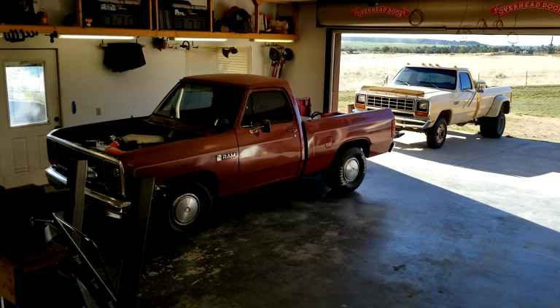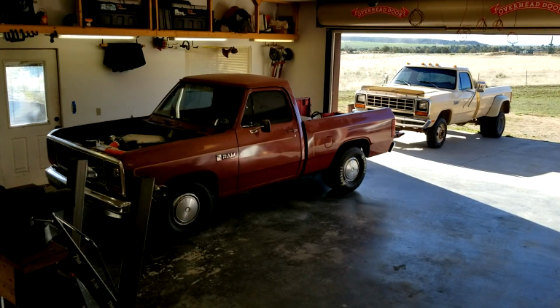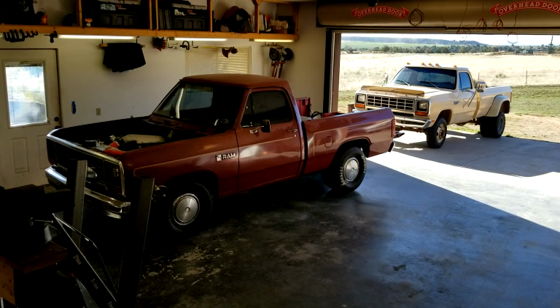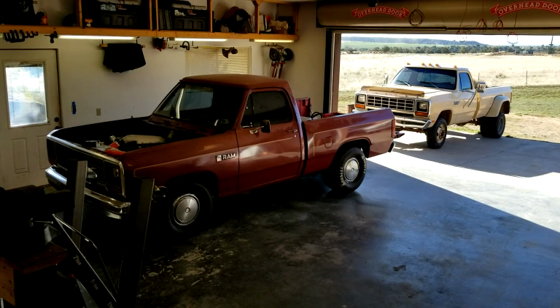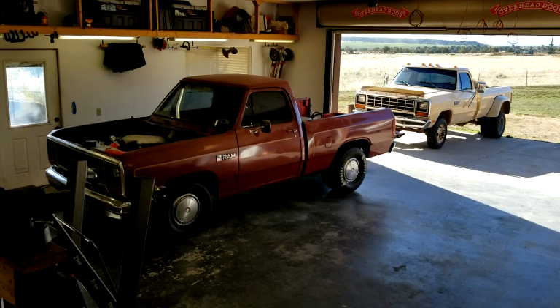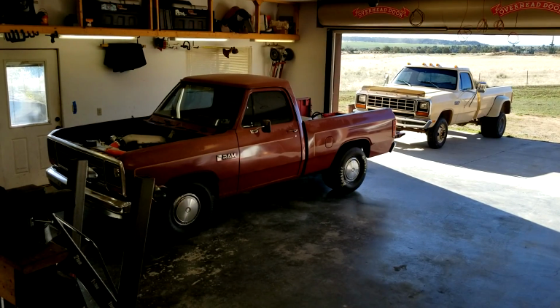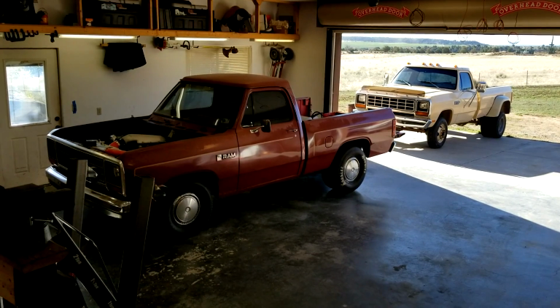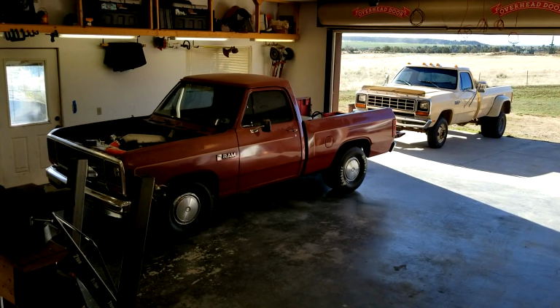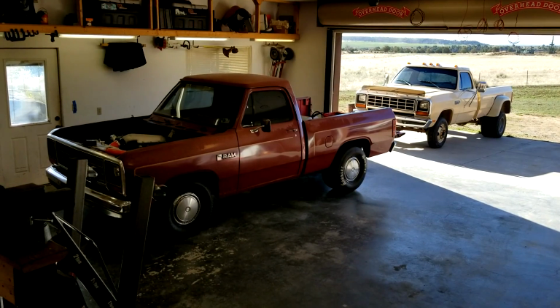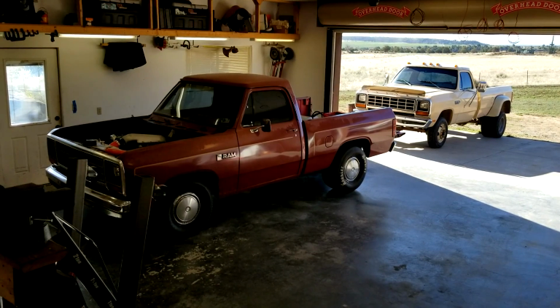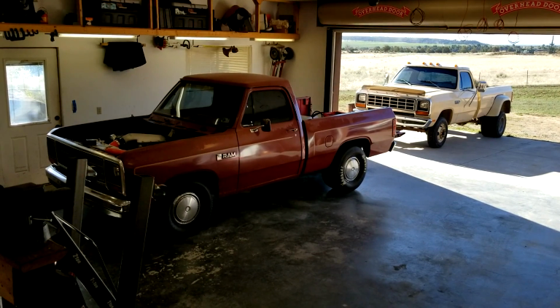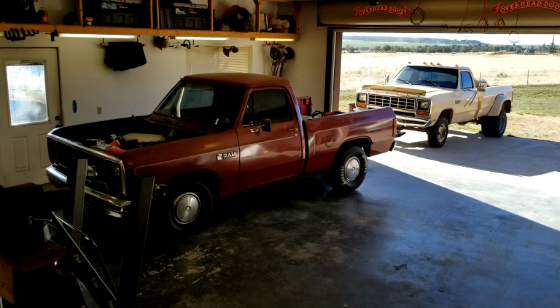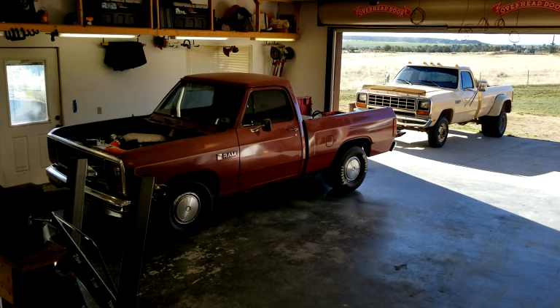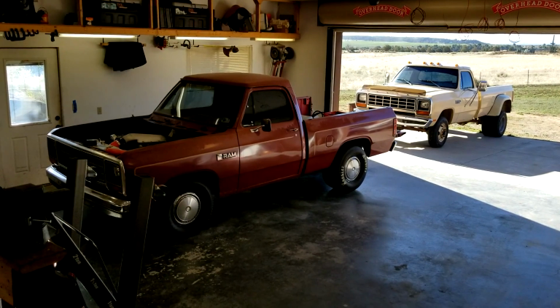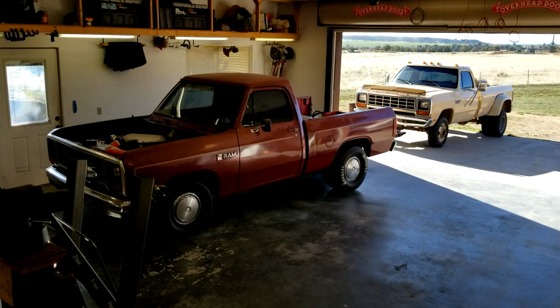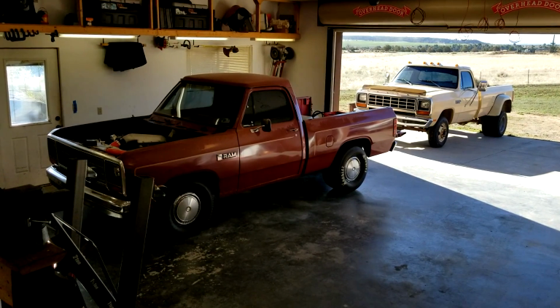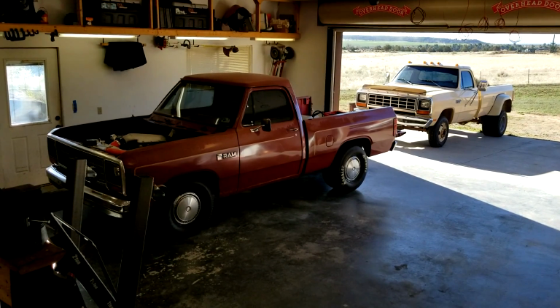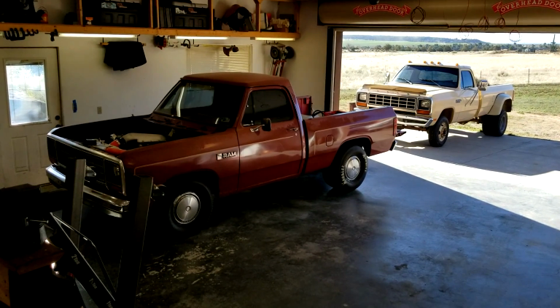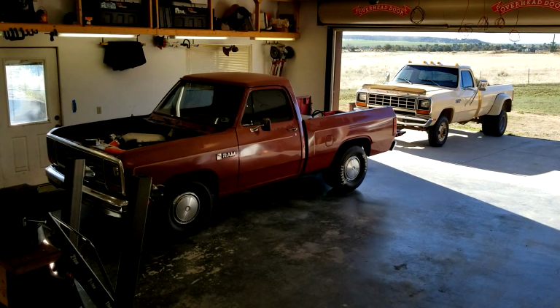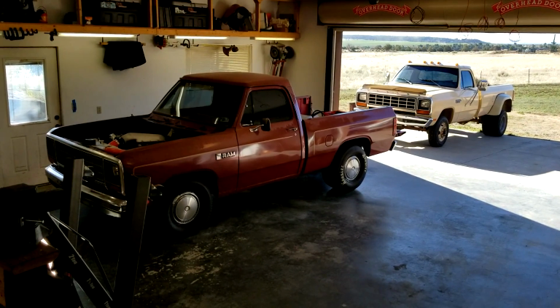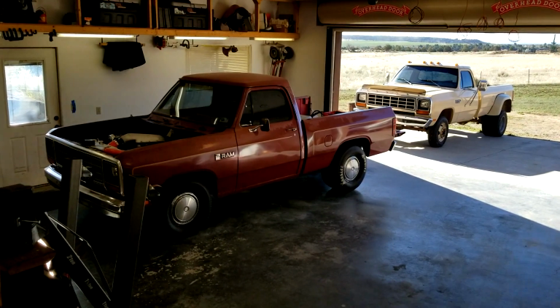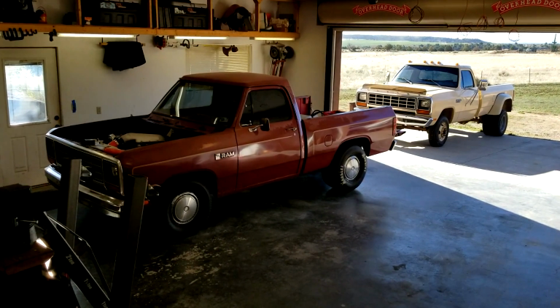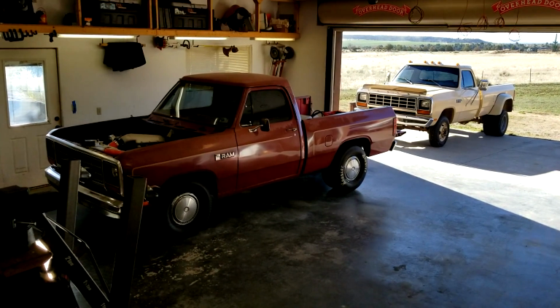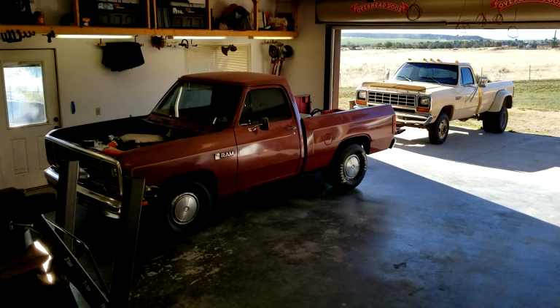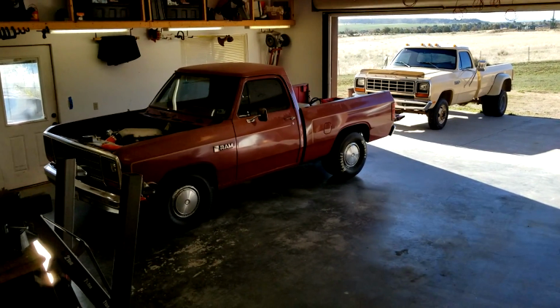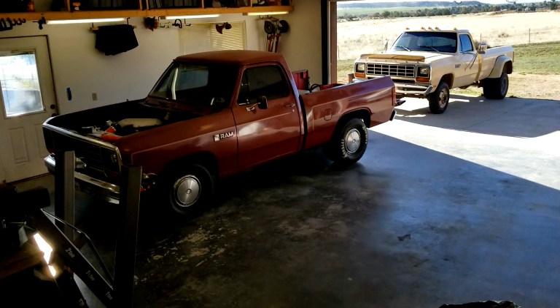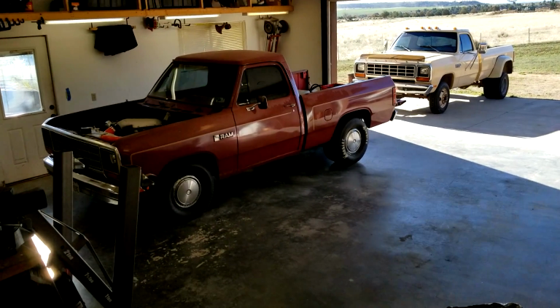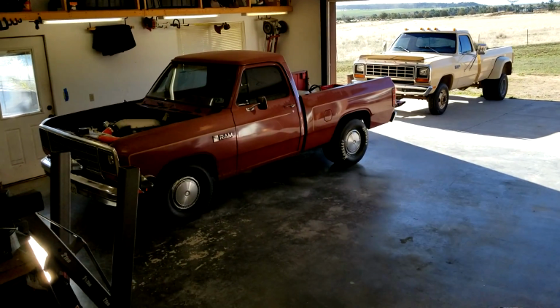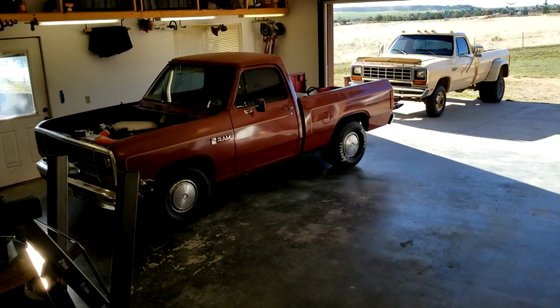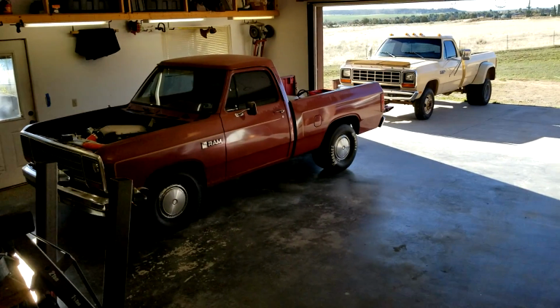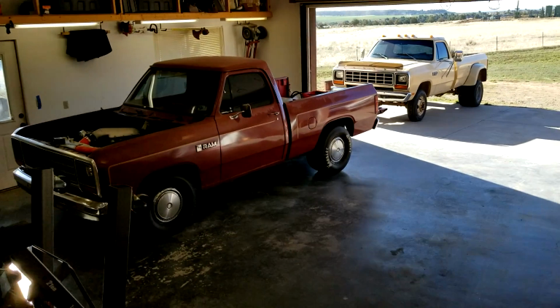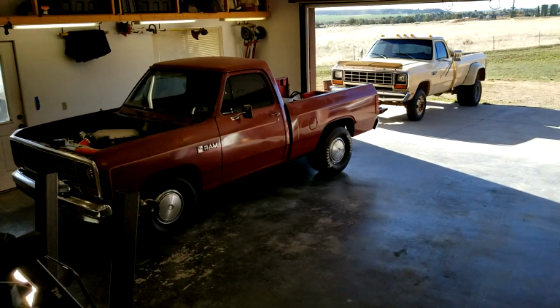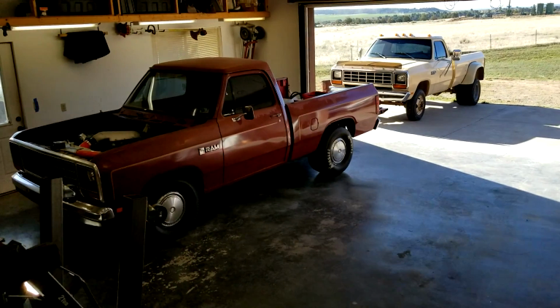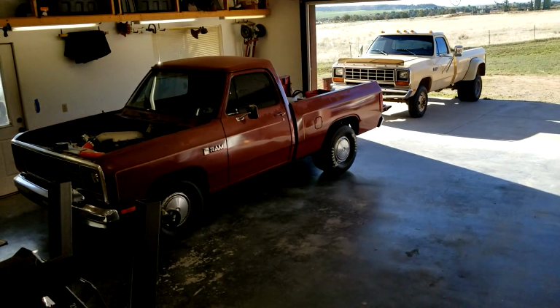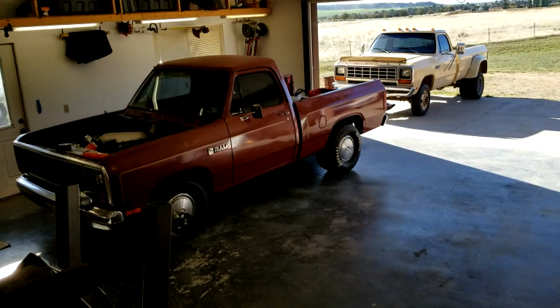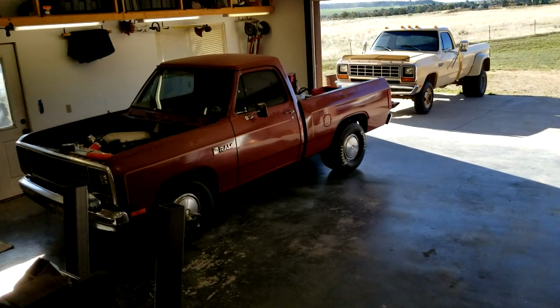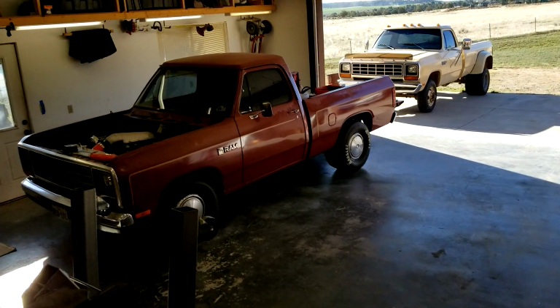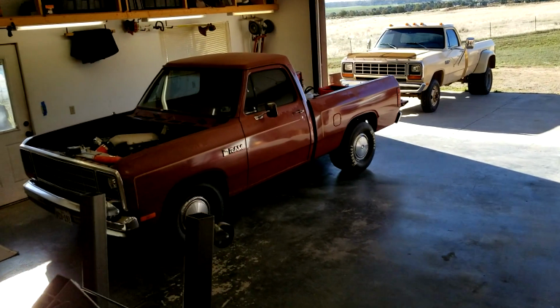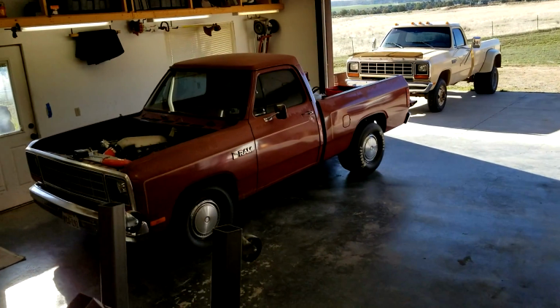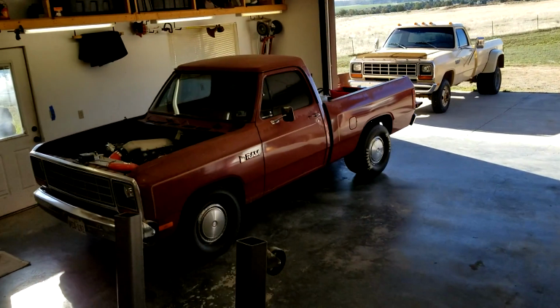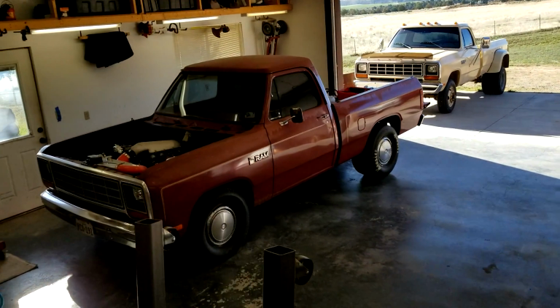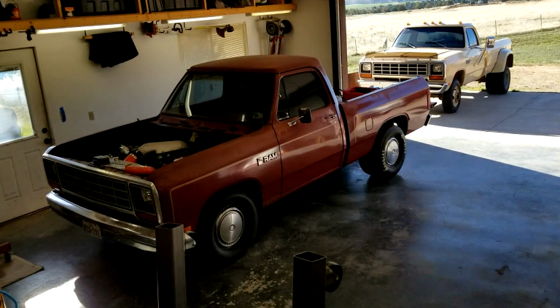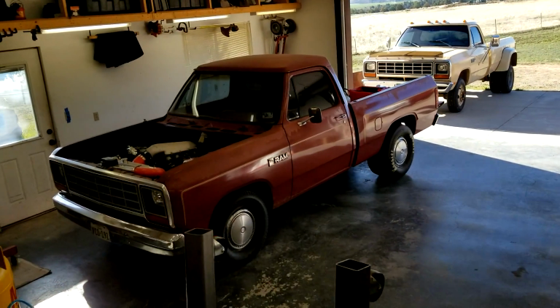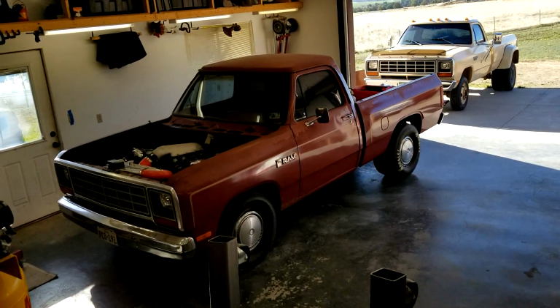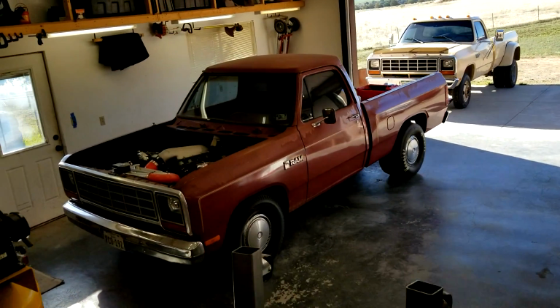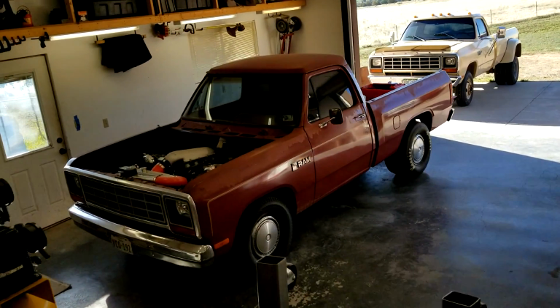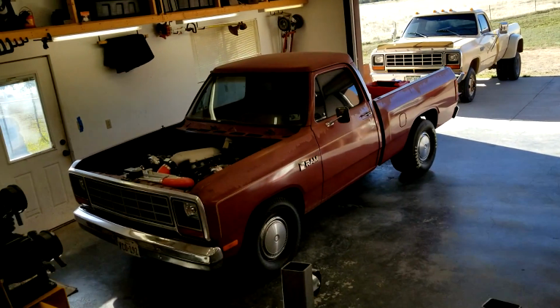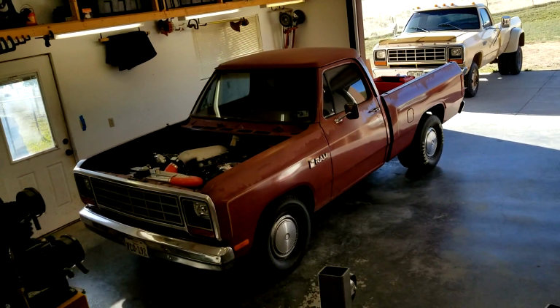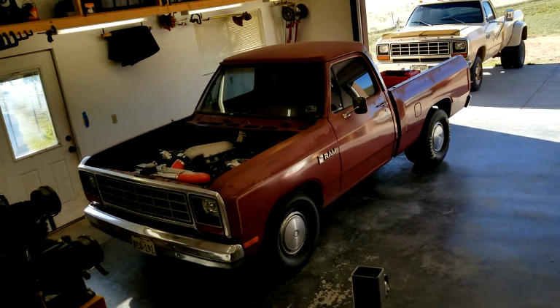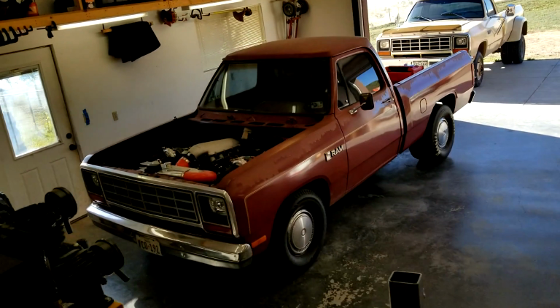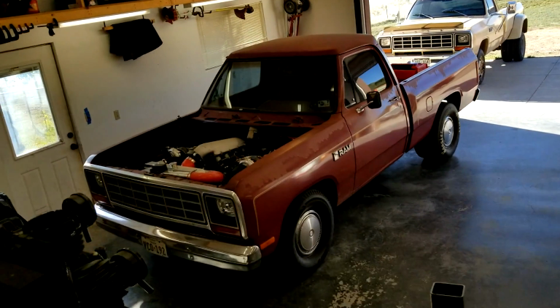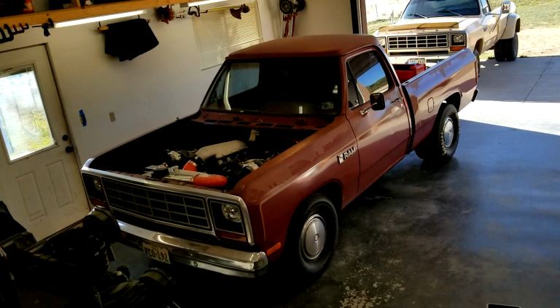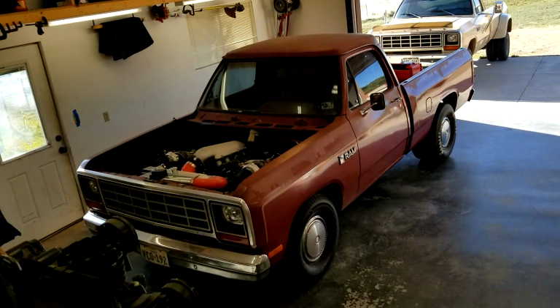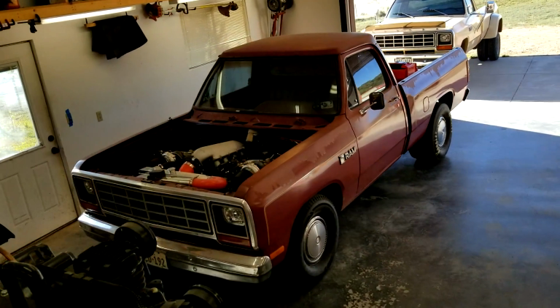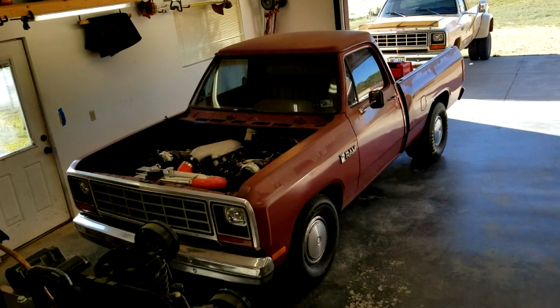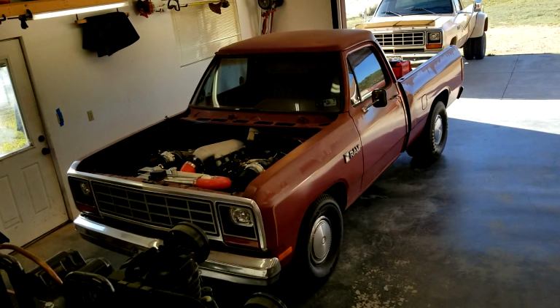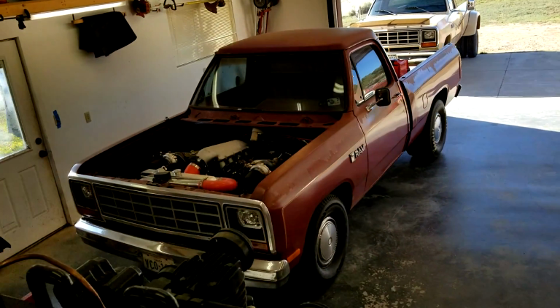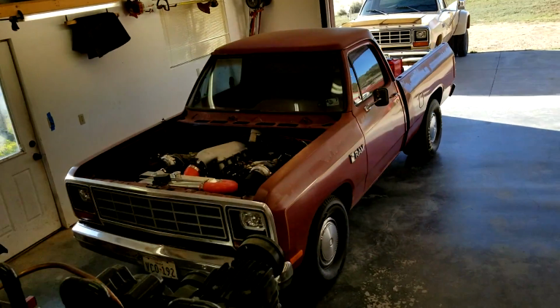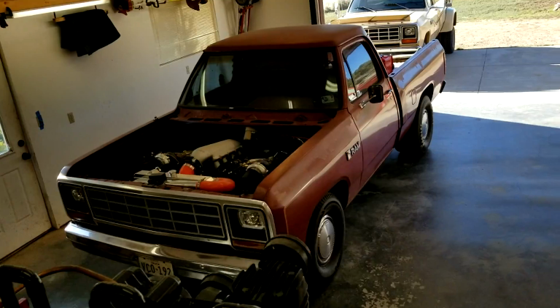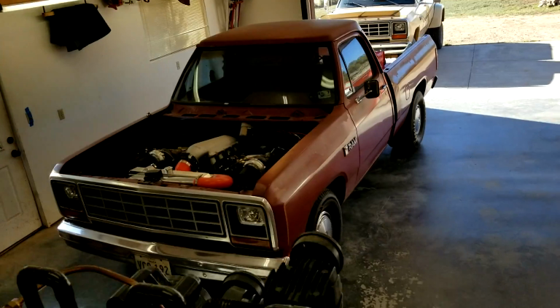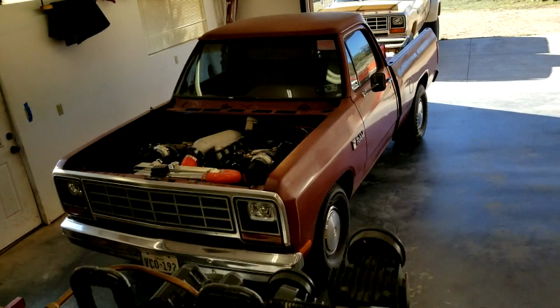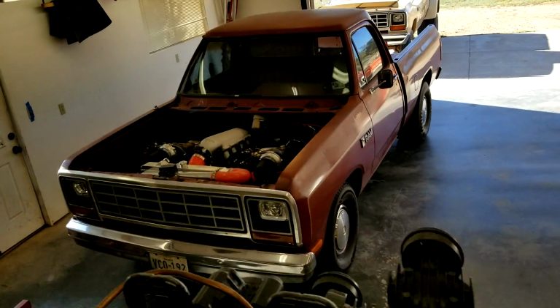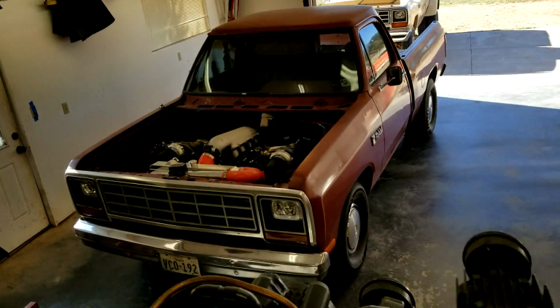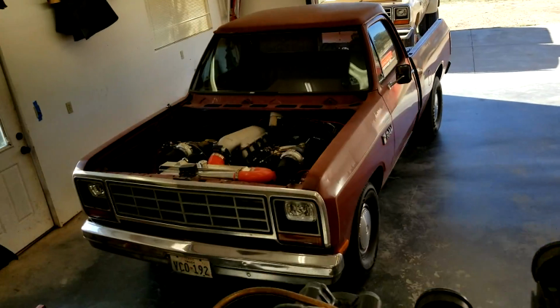Morning. Got a lot going on today. We're going to try to get done — see if I last long enough to get everything done I want to.